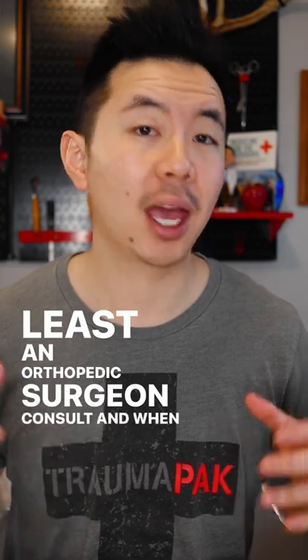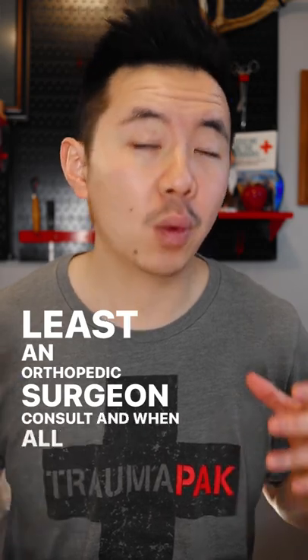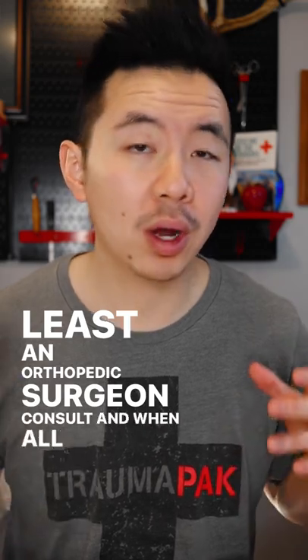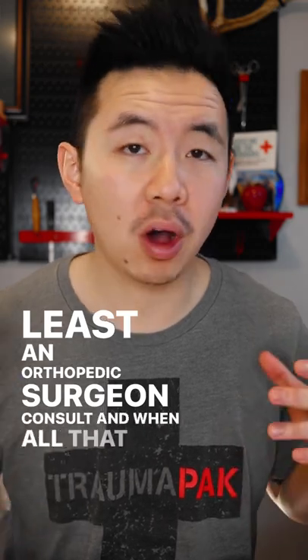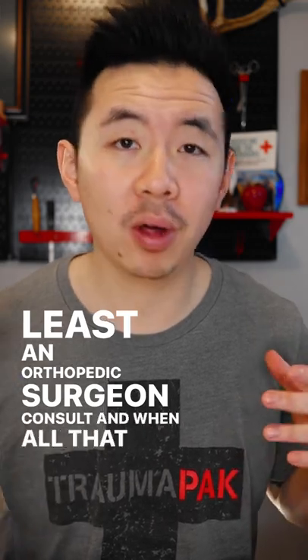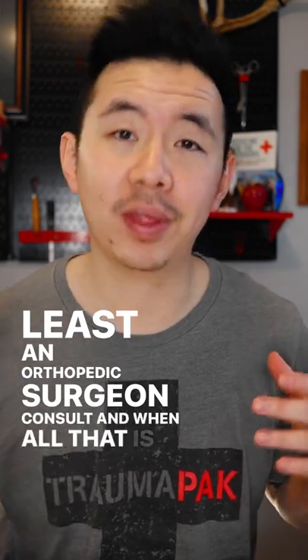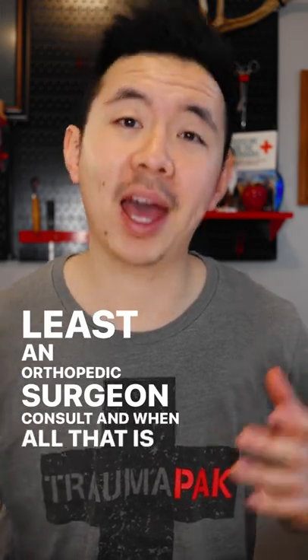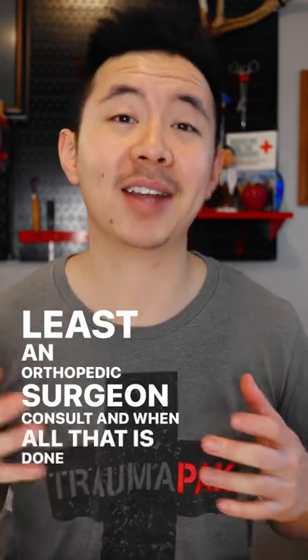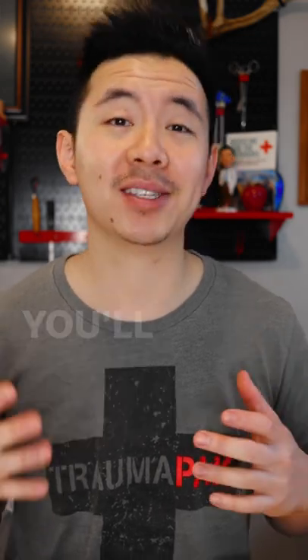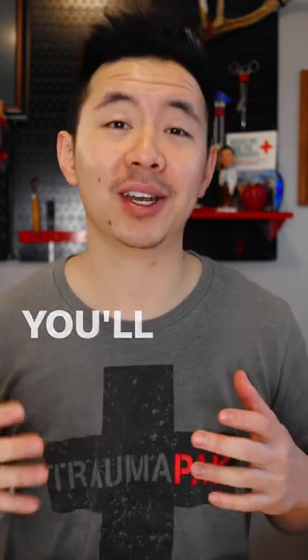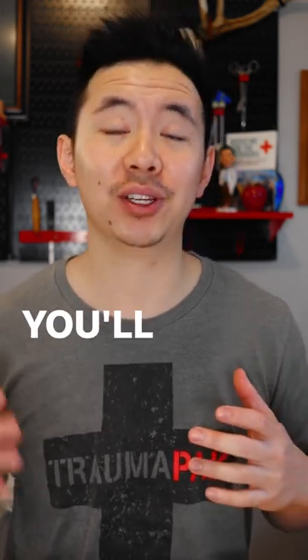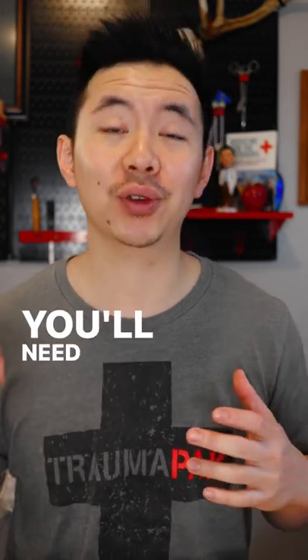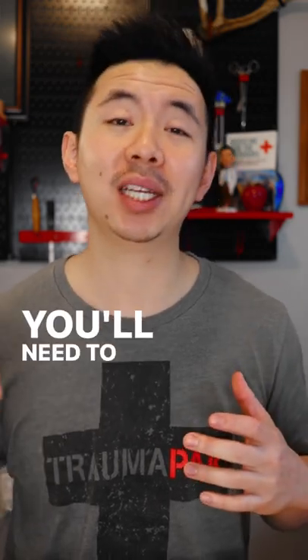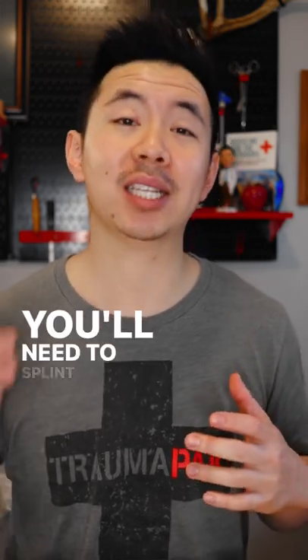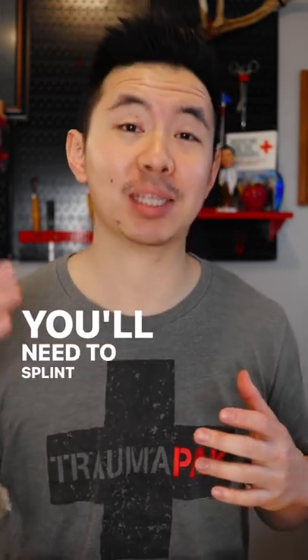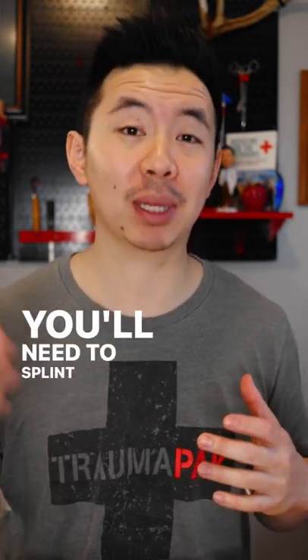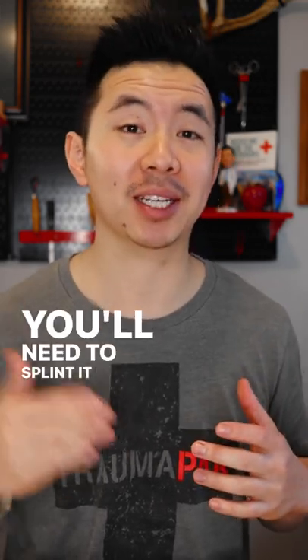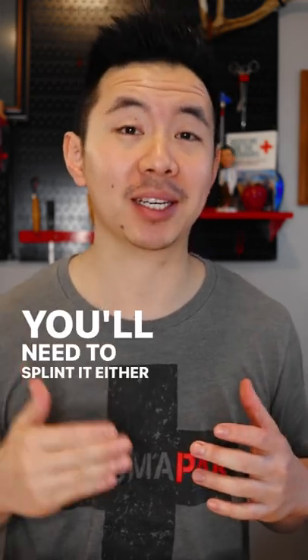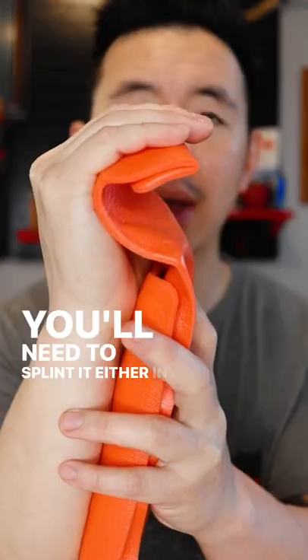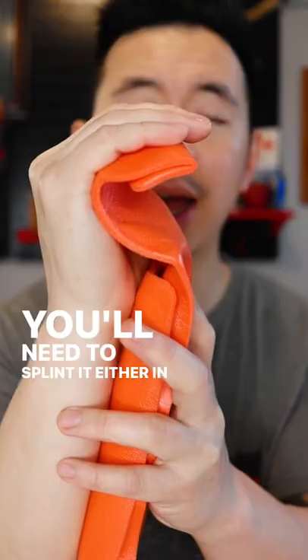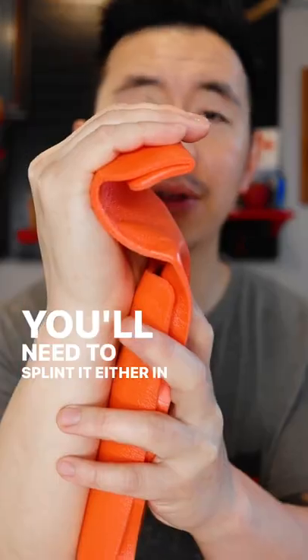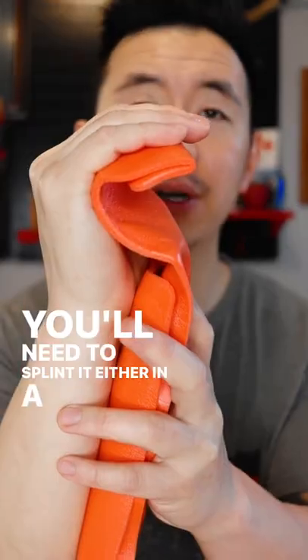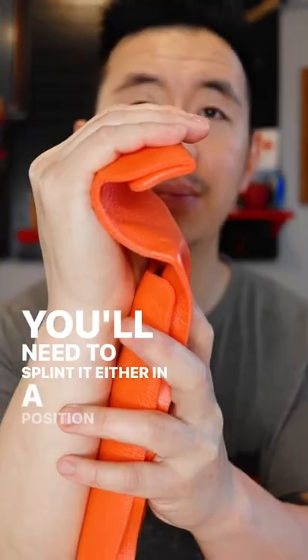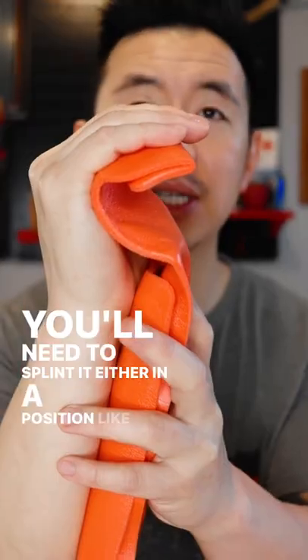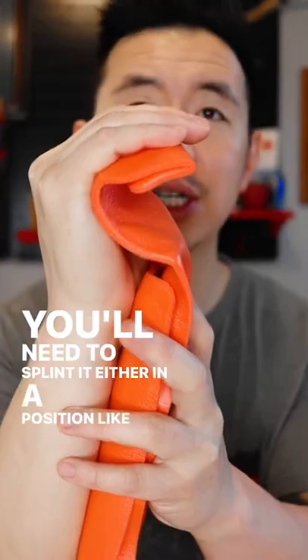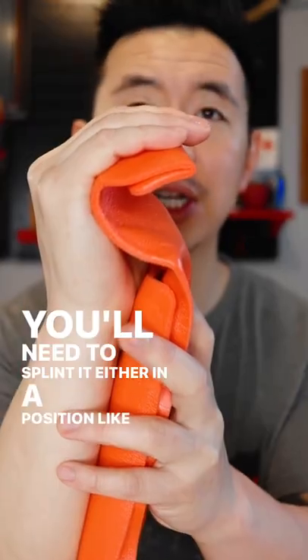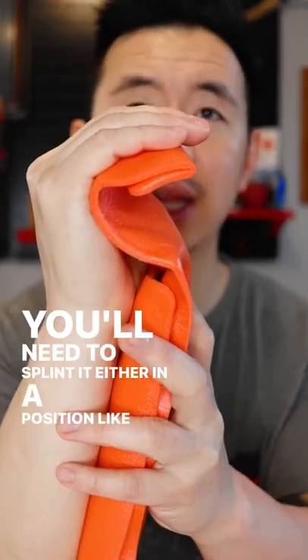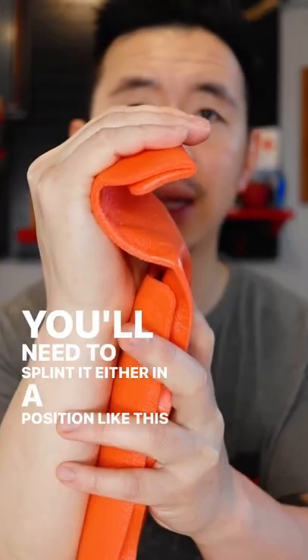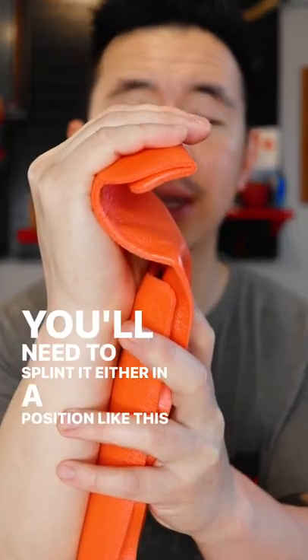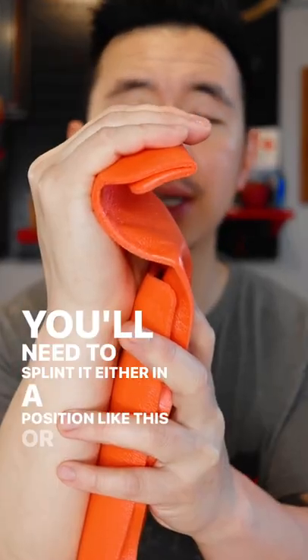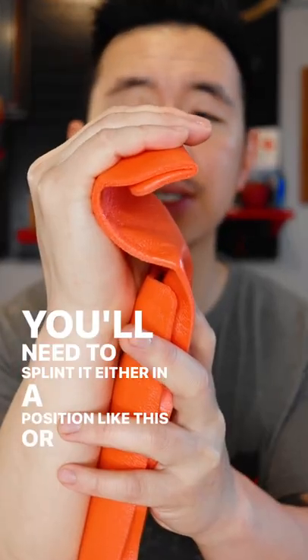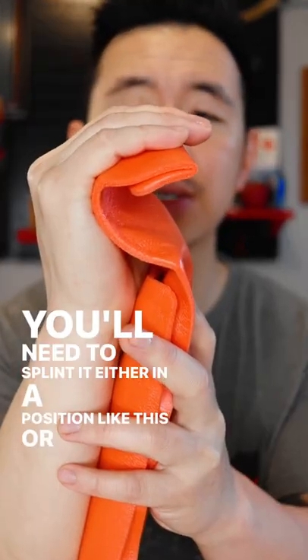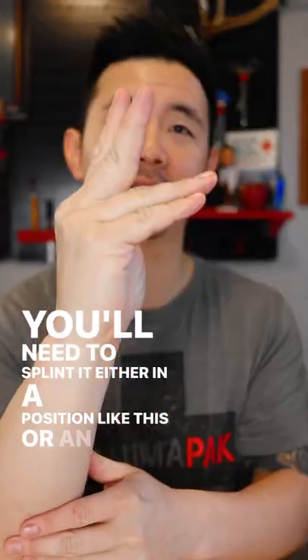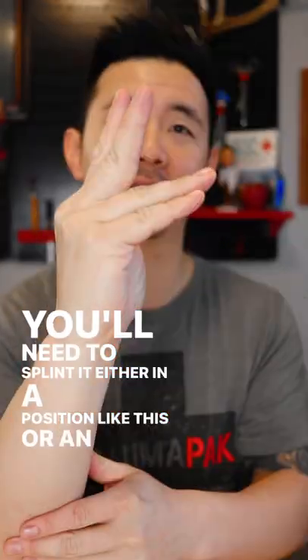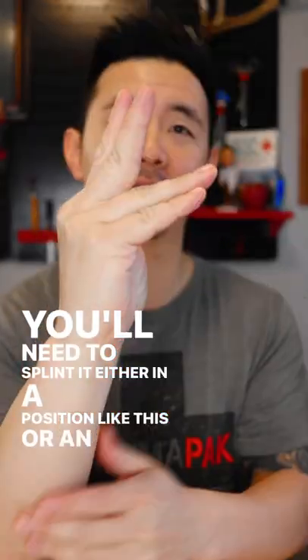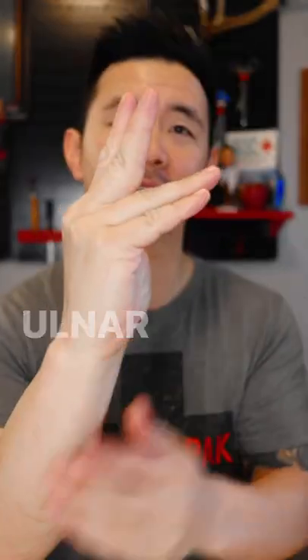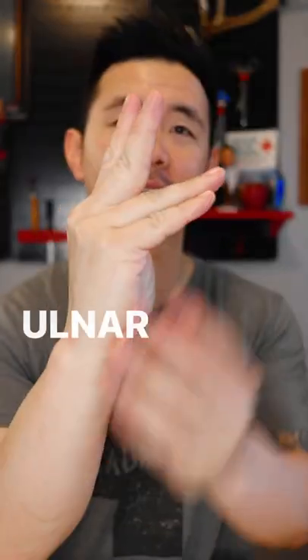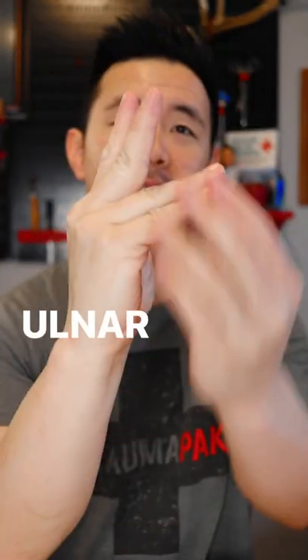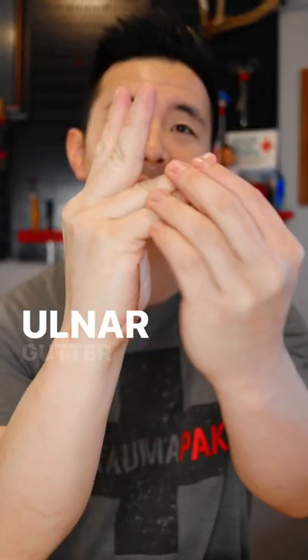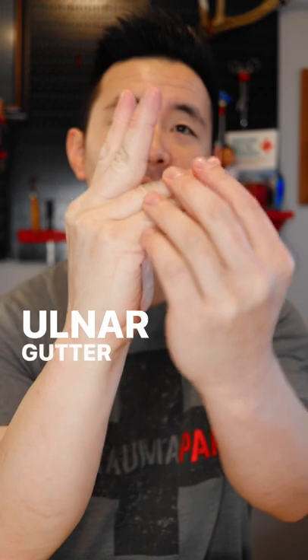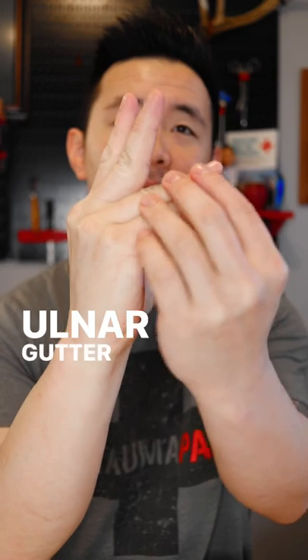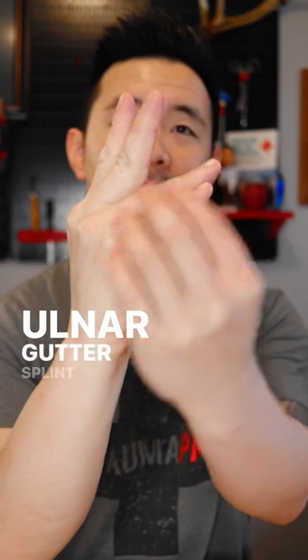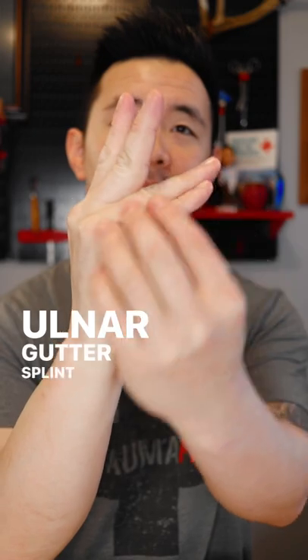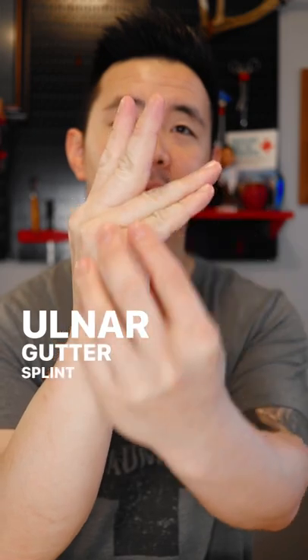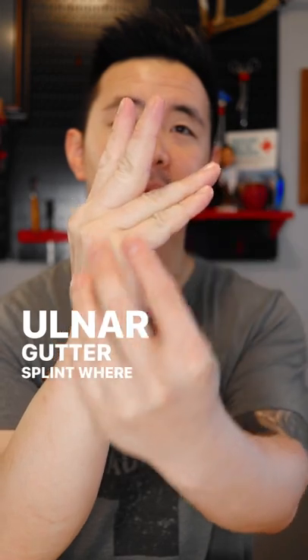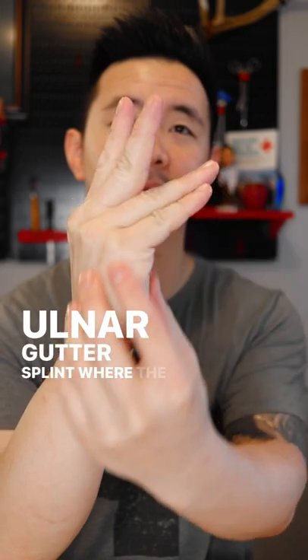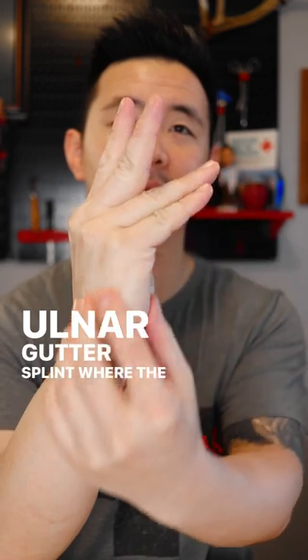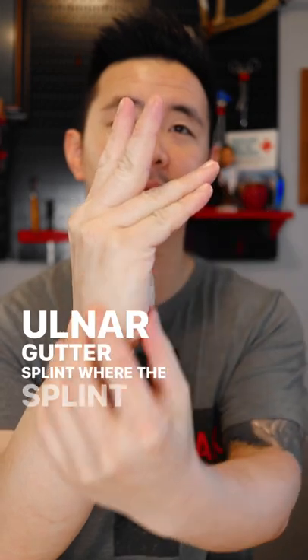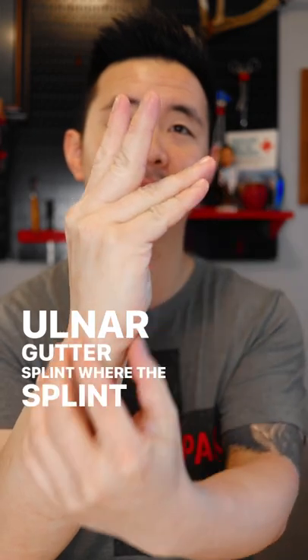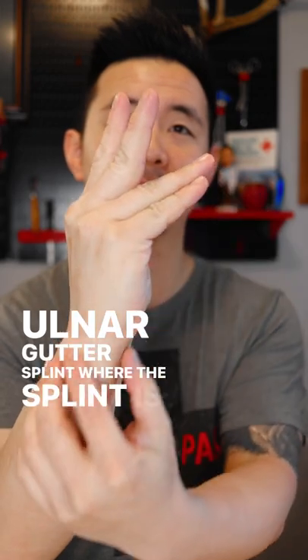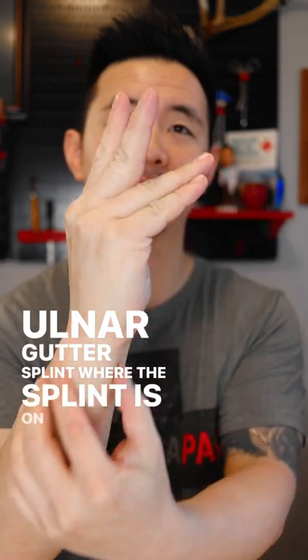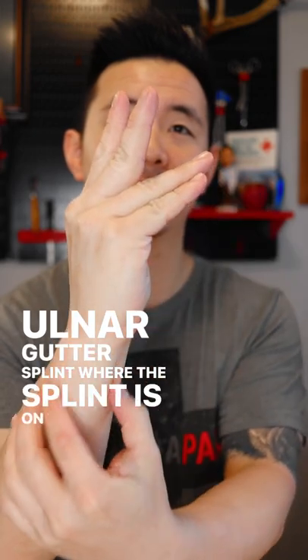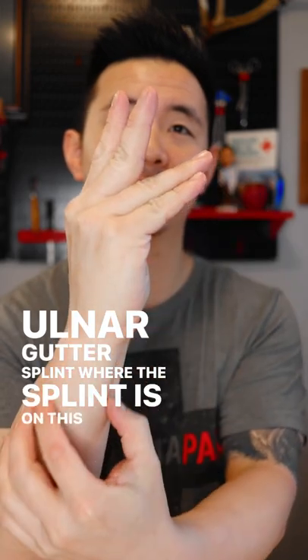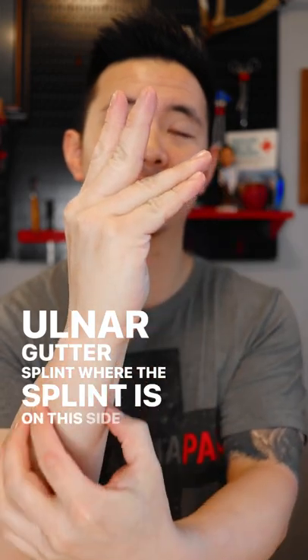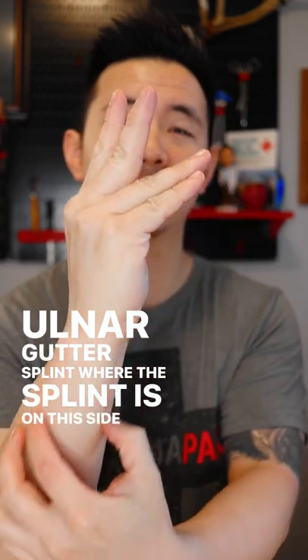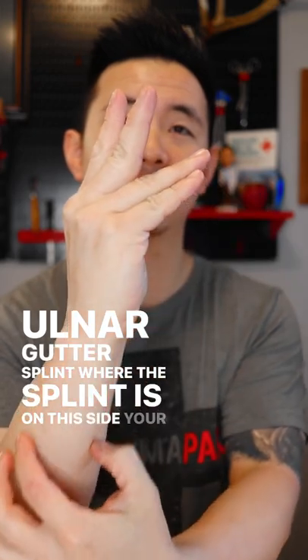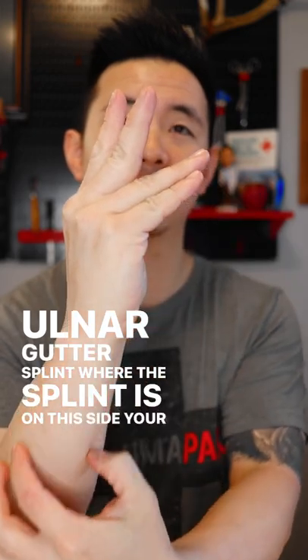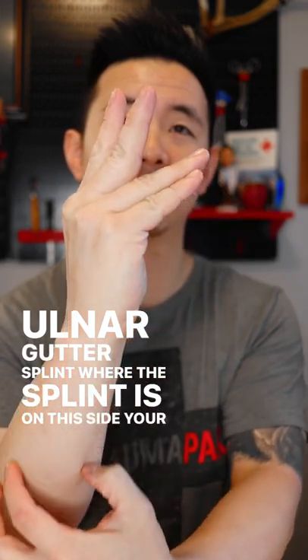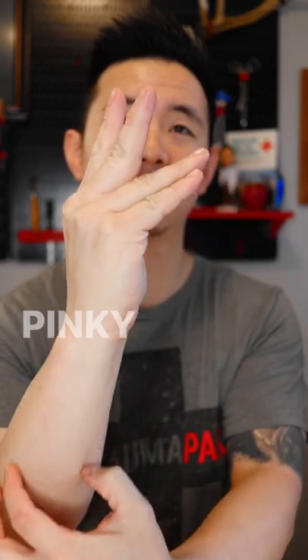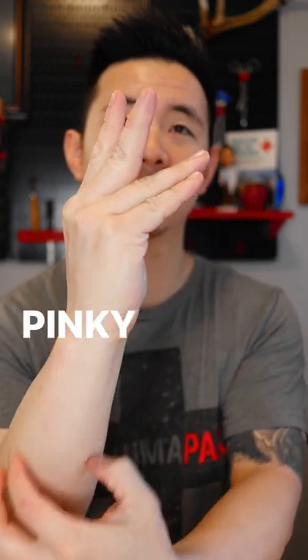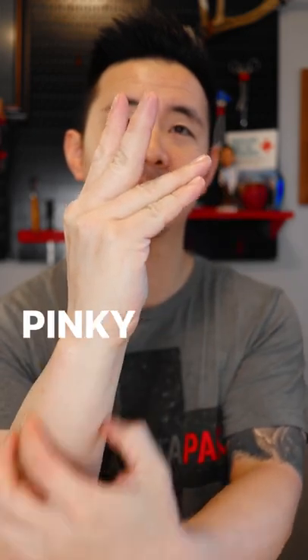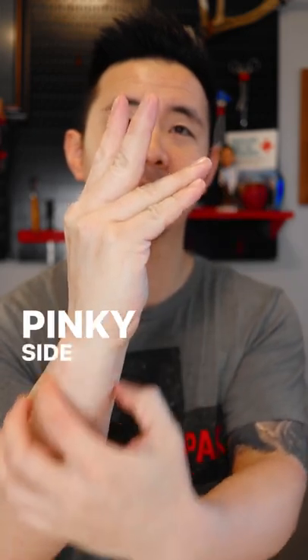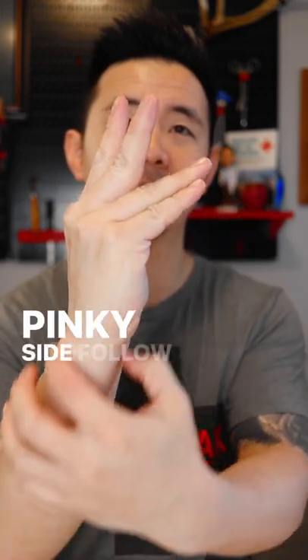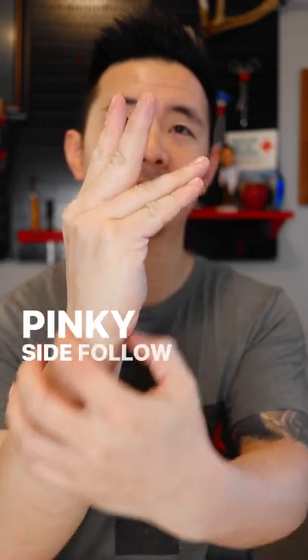When all that is done, you'll need to splint it either in a position like this, or an ulnar gutter splint where the splint is on this side — your pinky side.